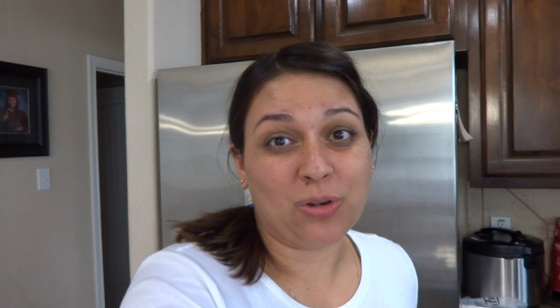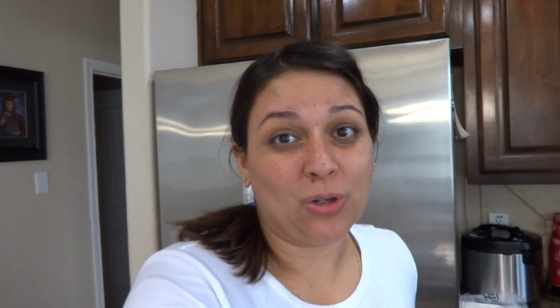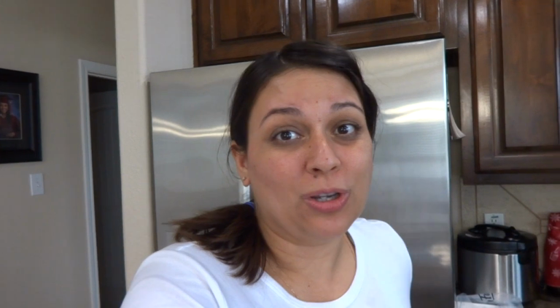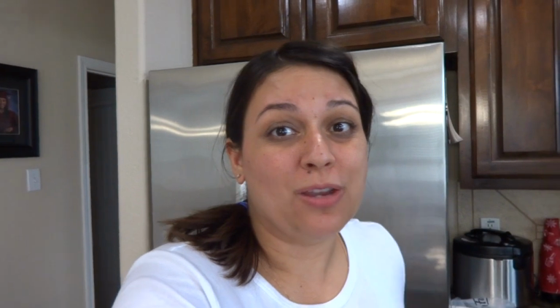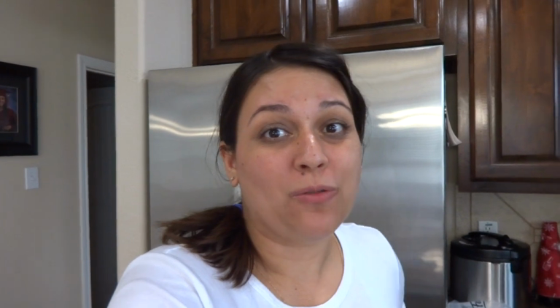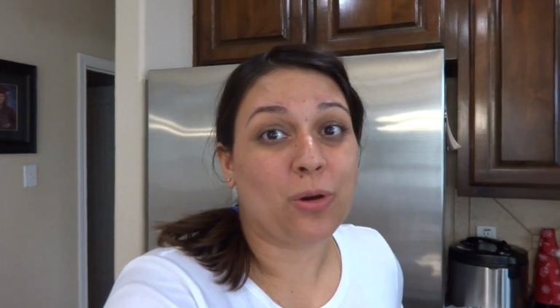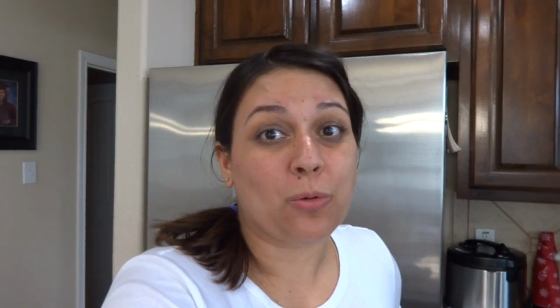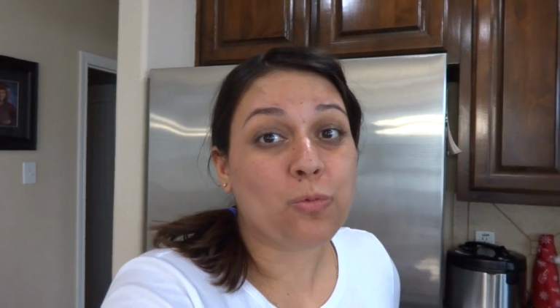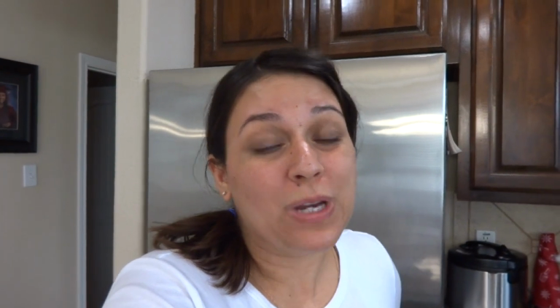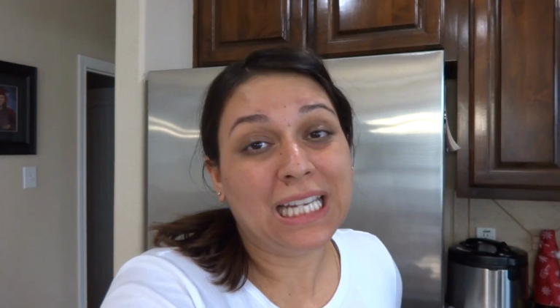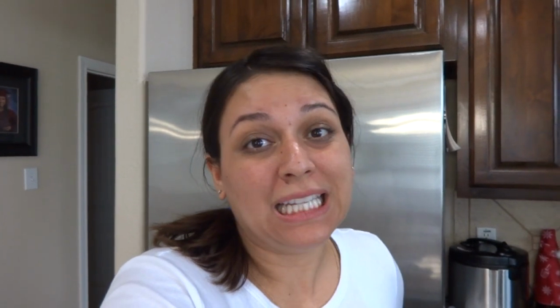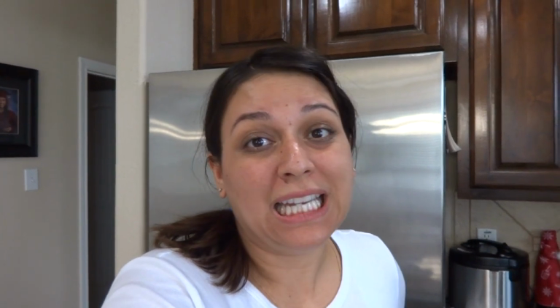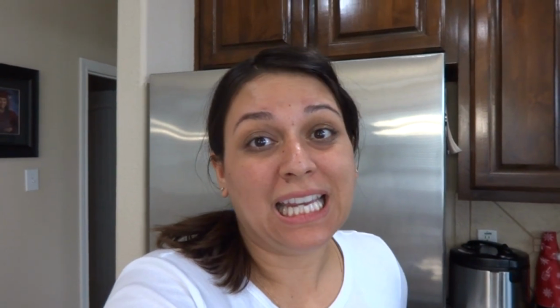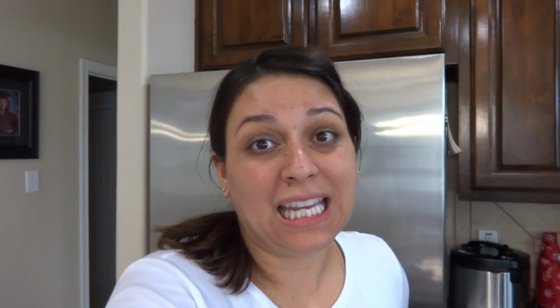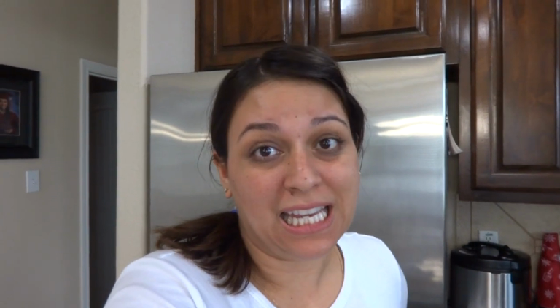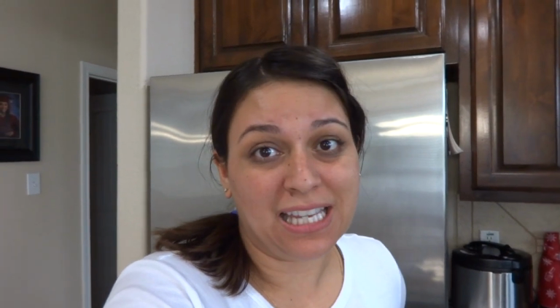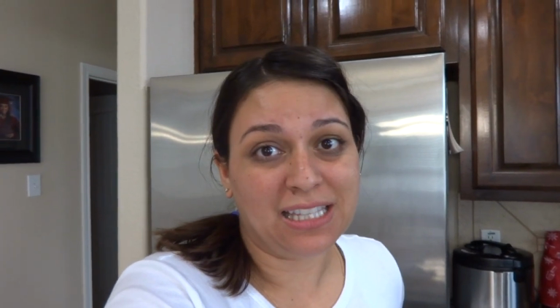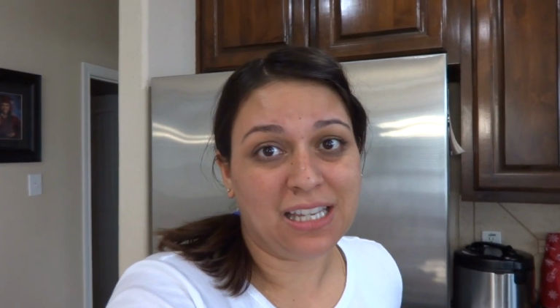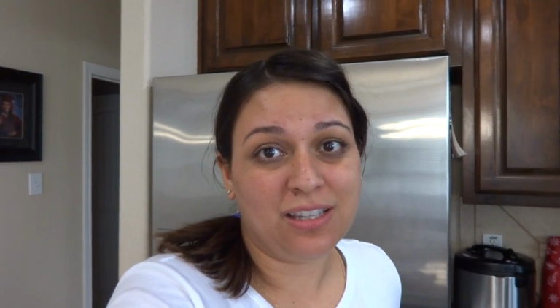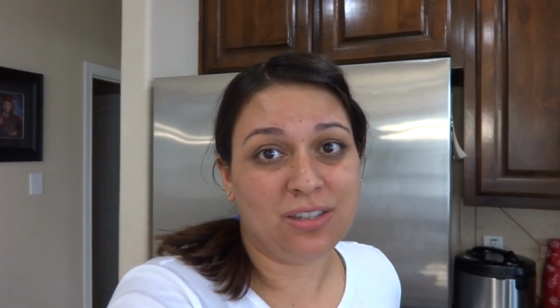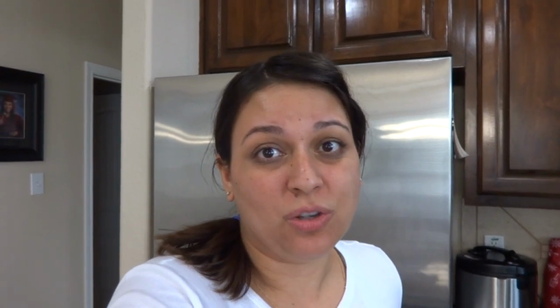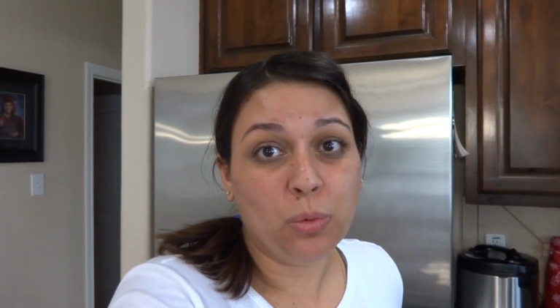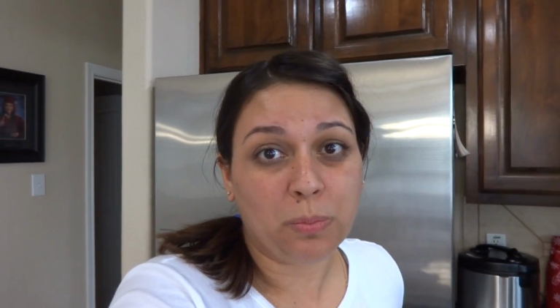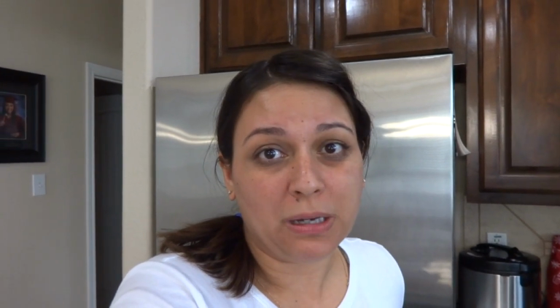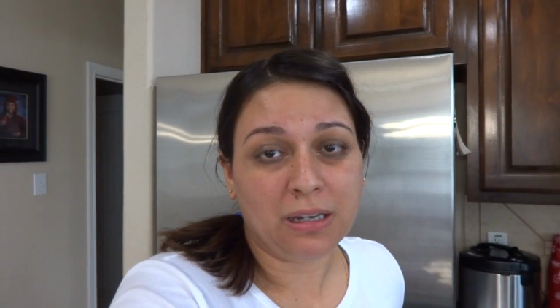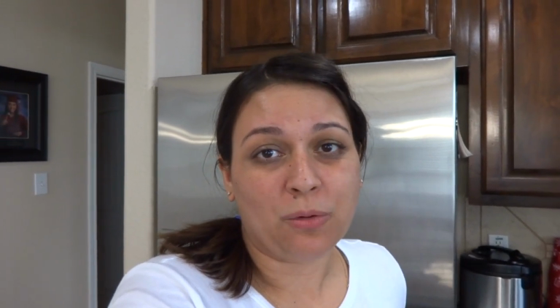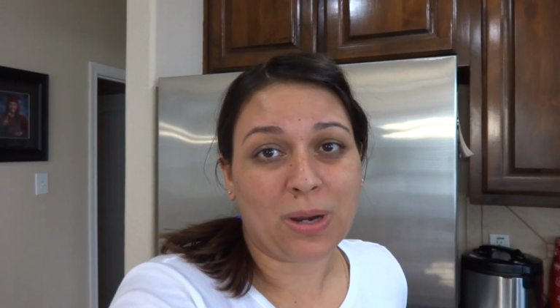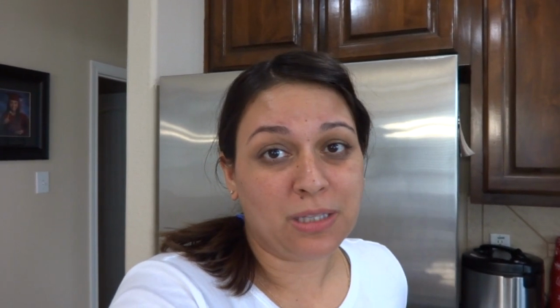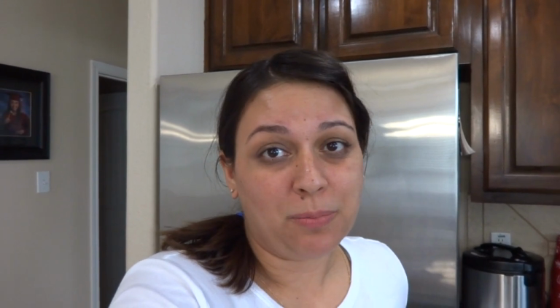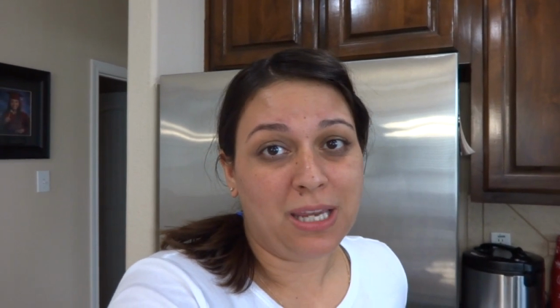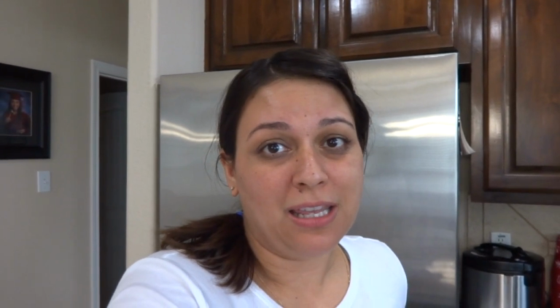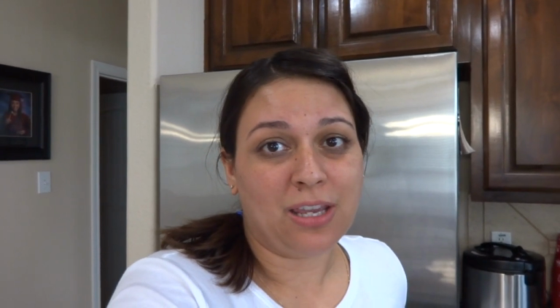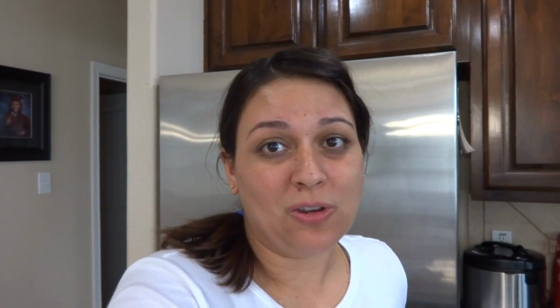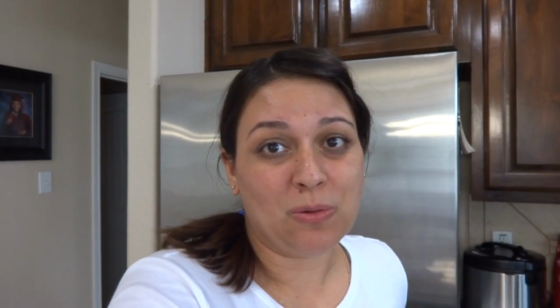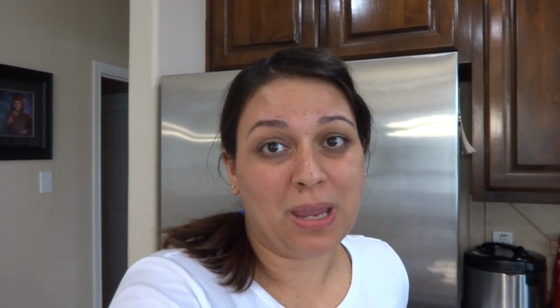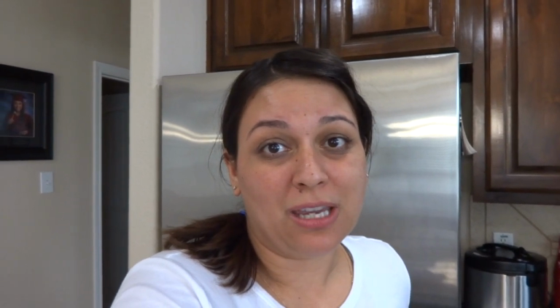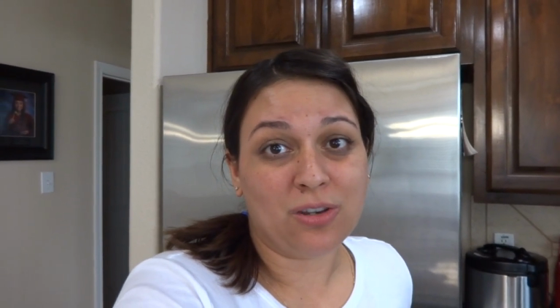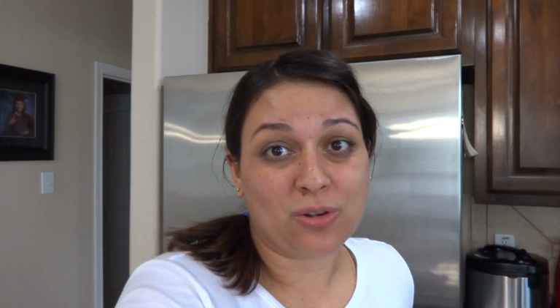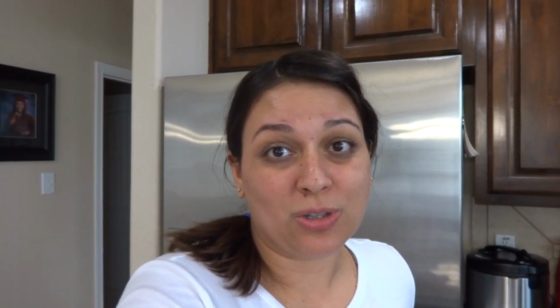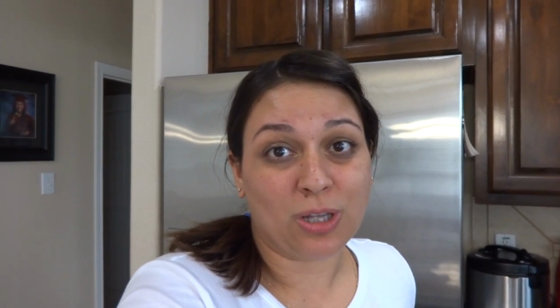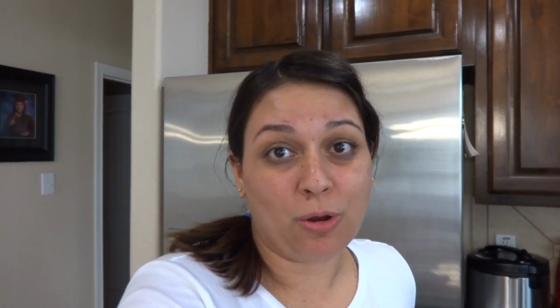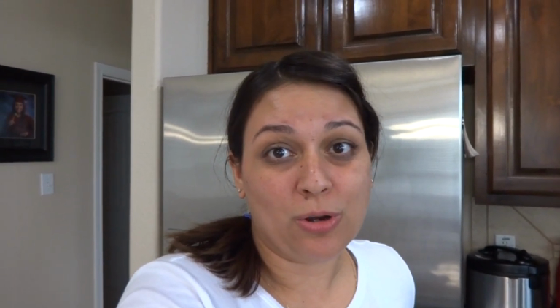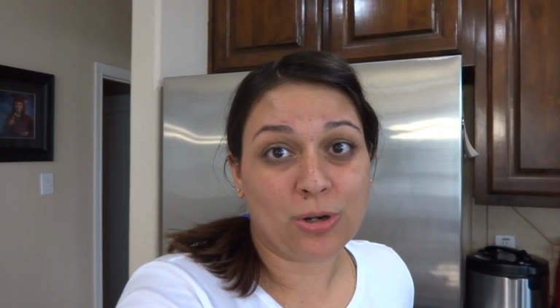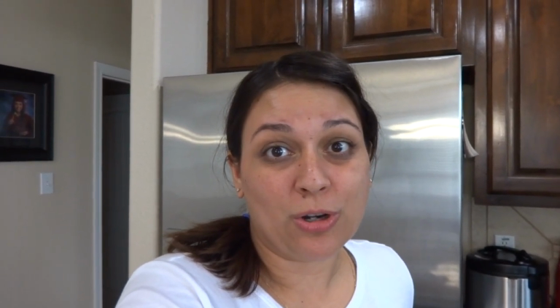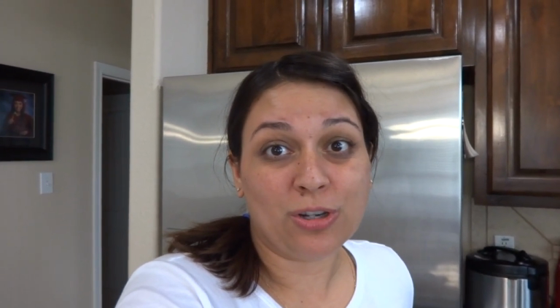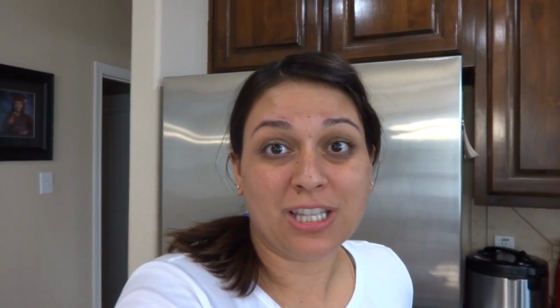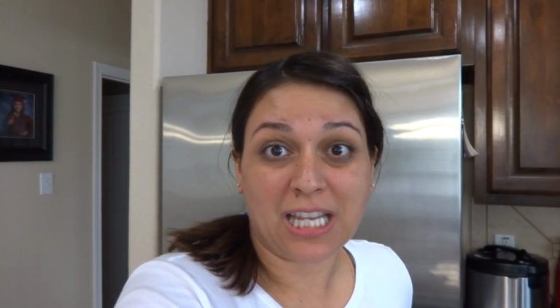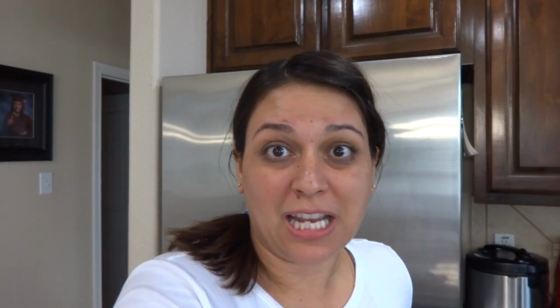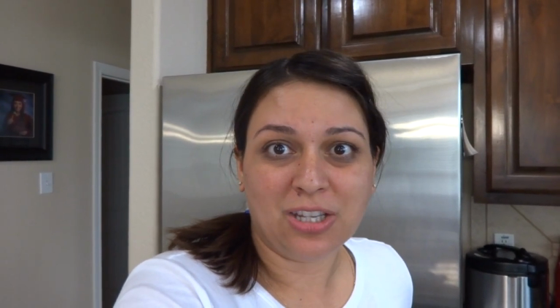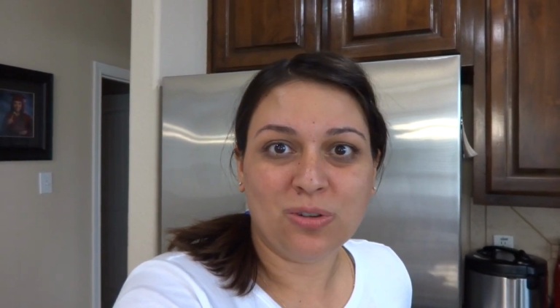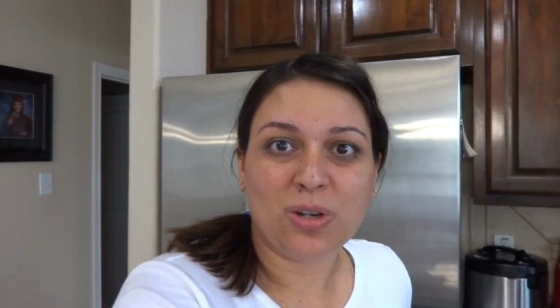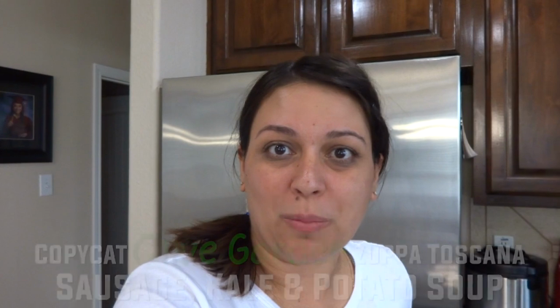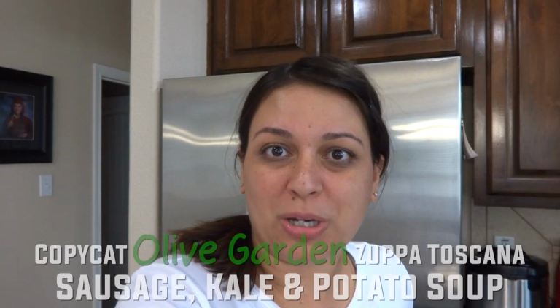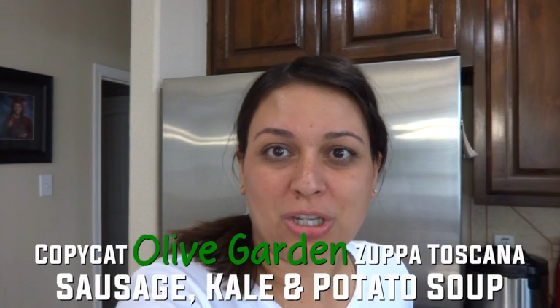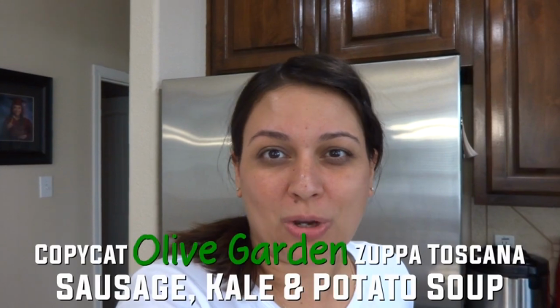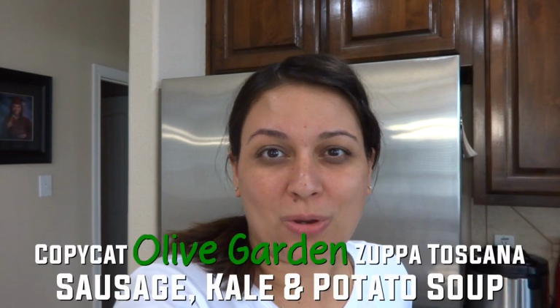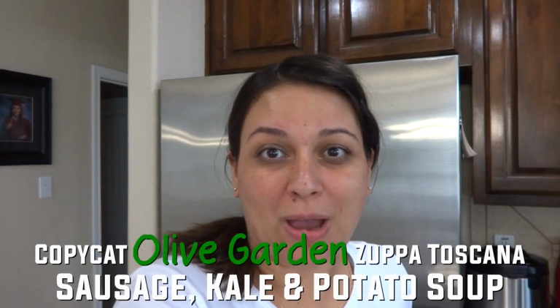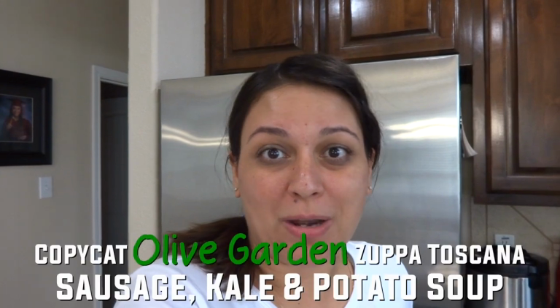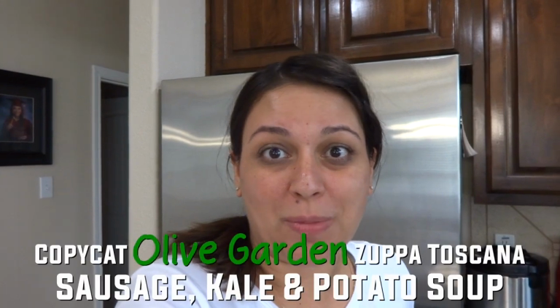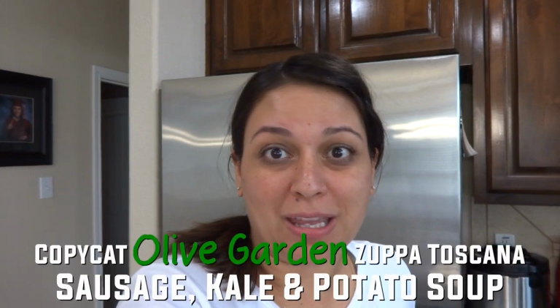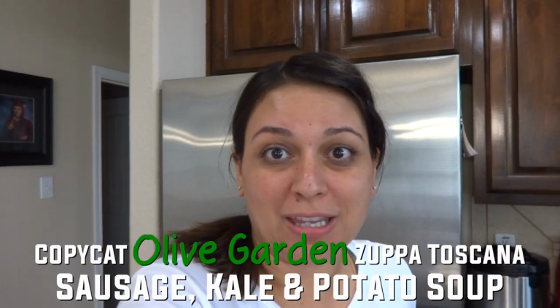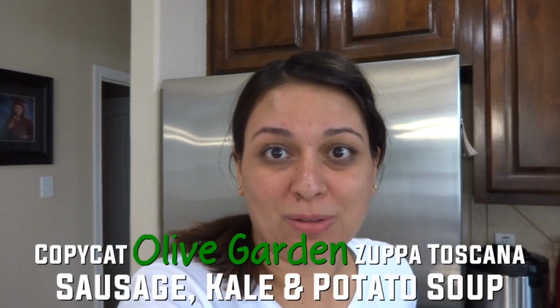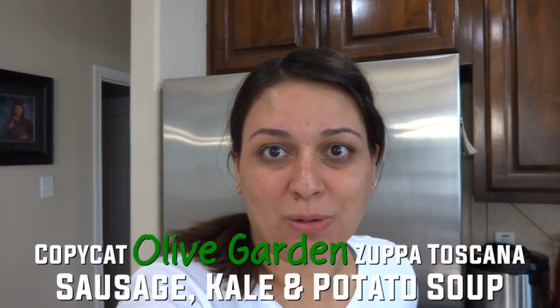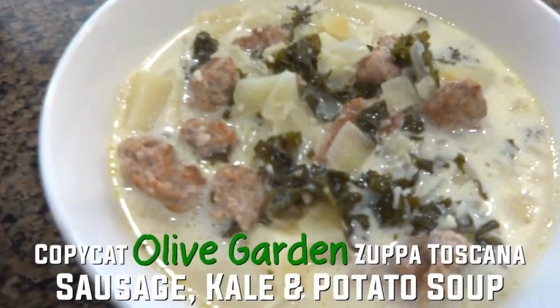If you're looking for a really easy soup recipe that you can make in your slow cooker, stay tuned — I'm going to show you how to make this one.